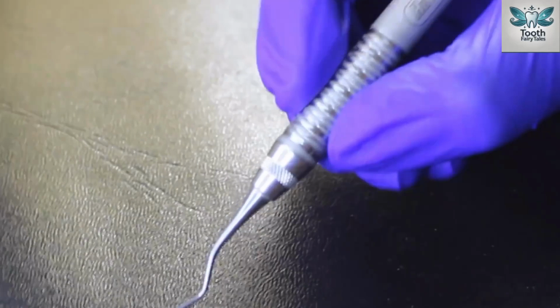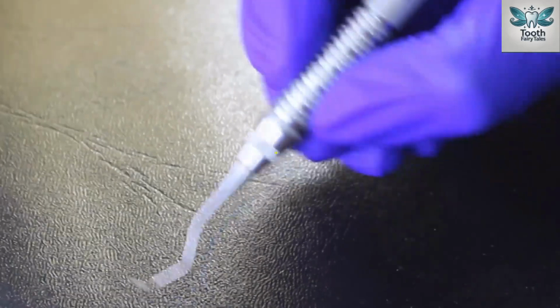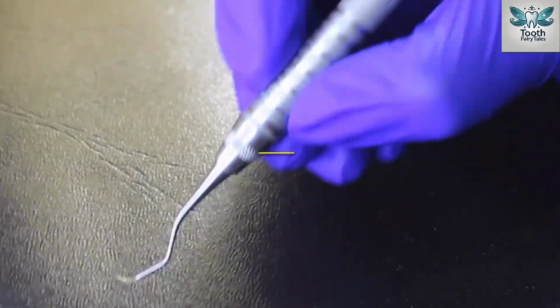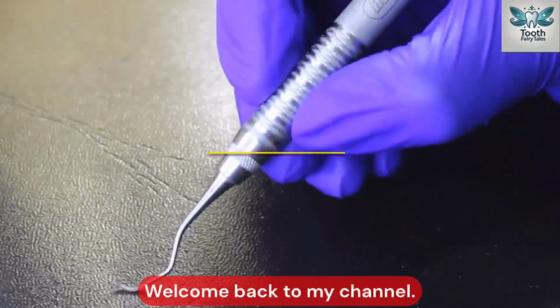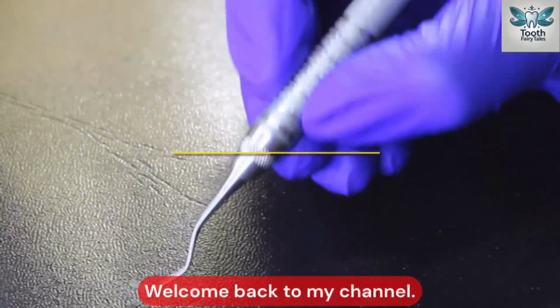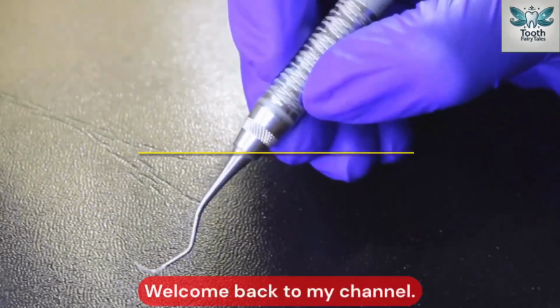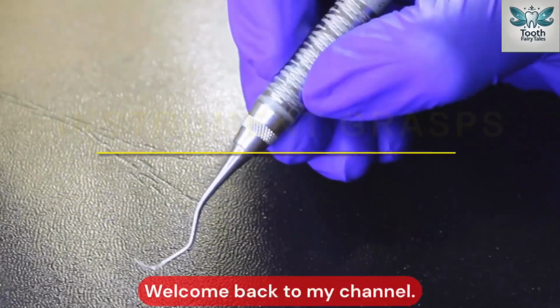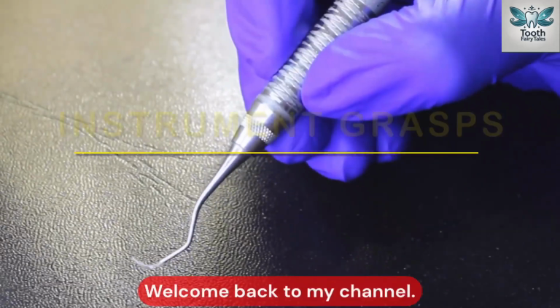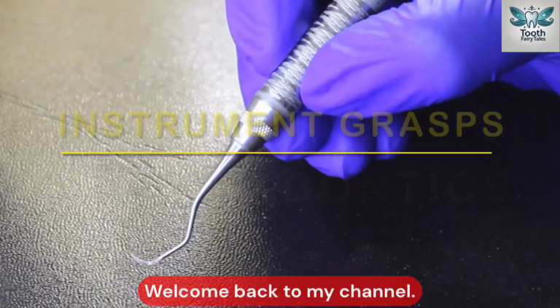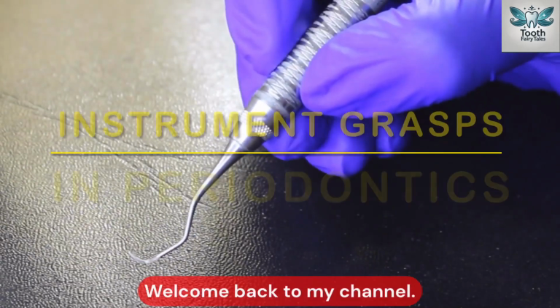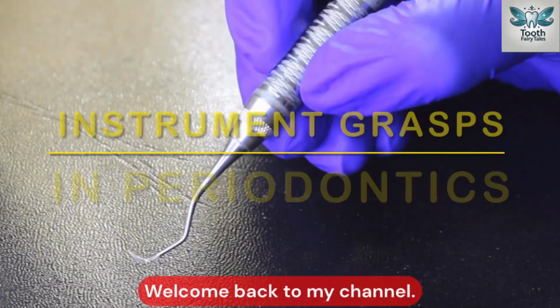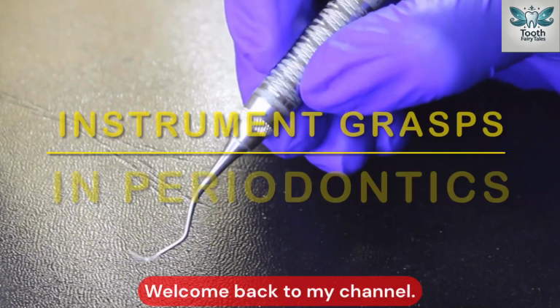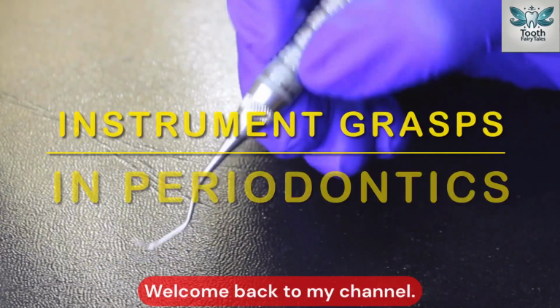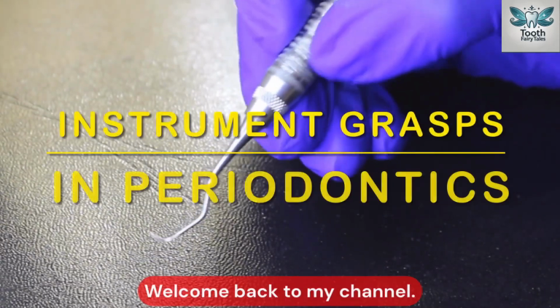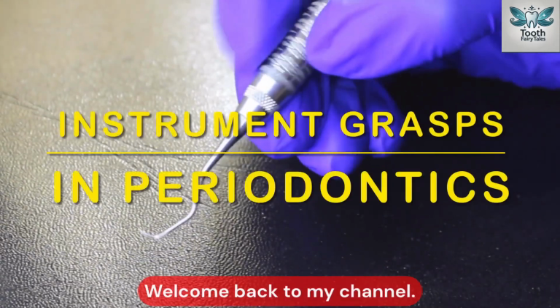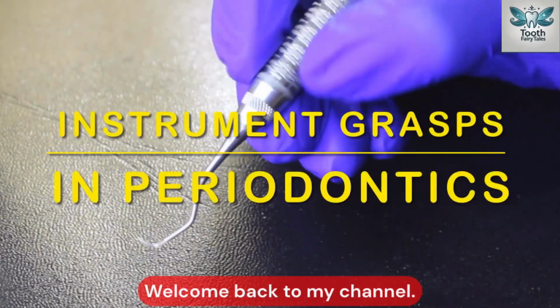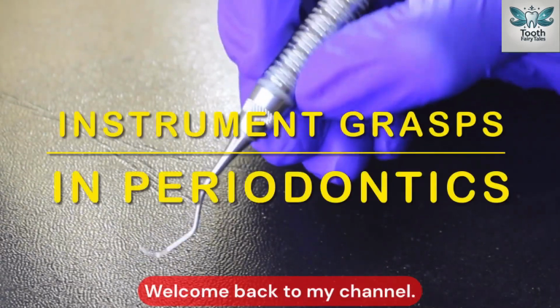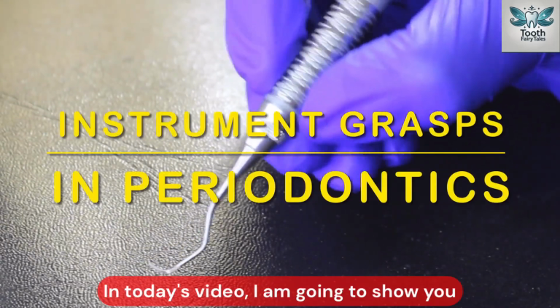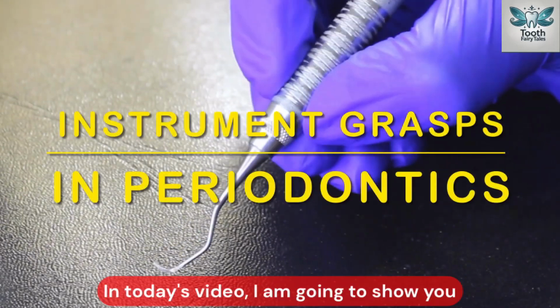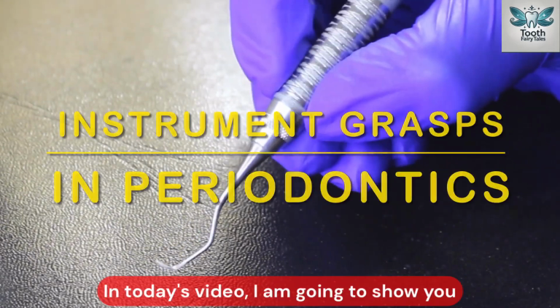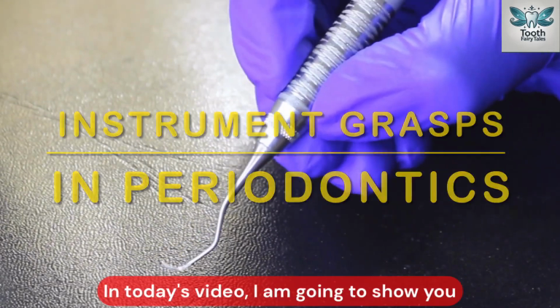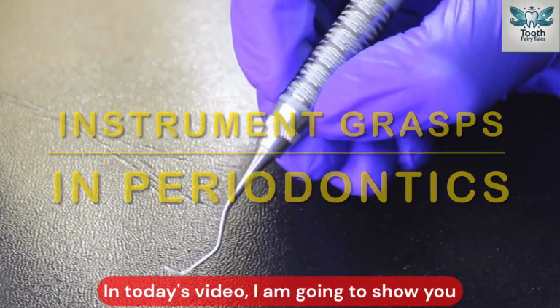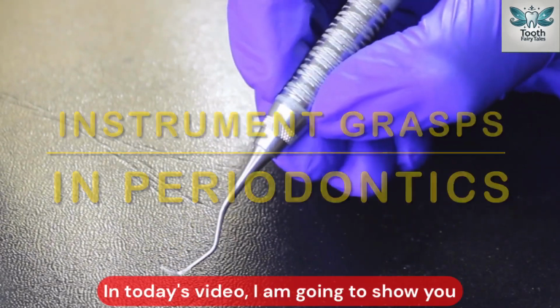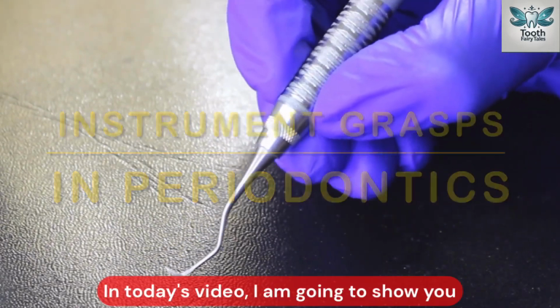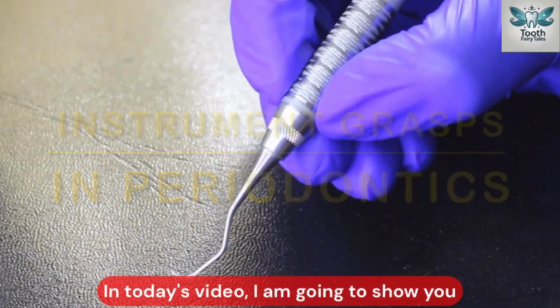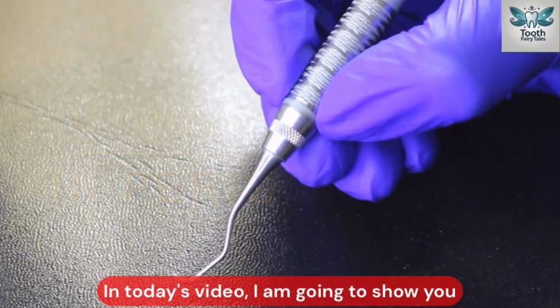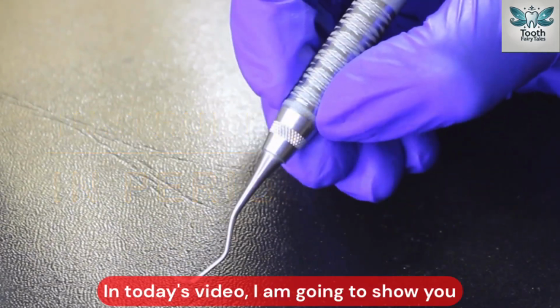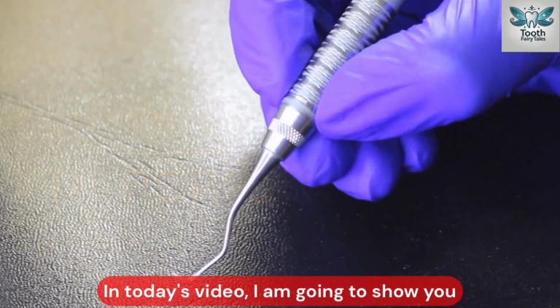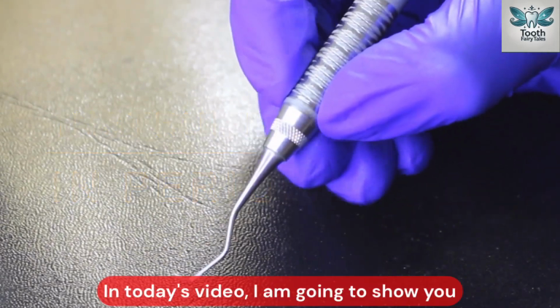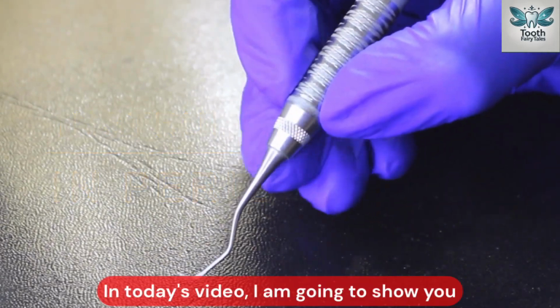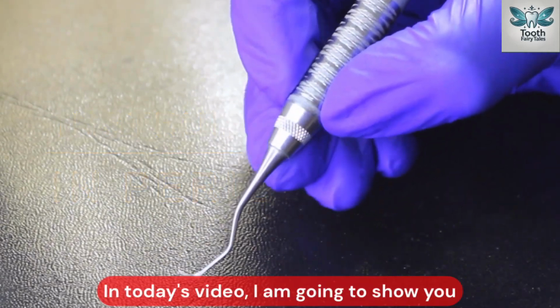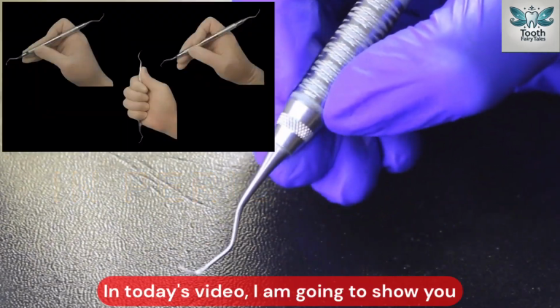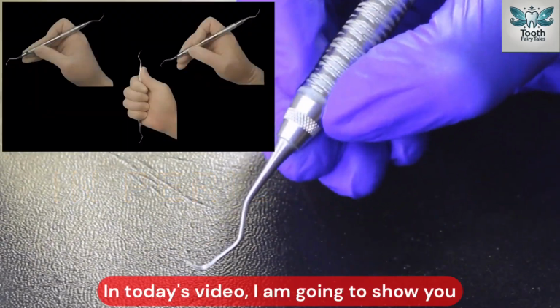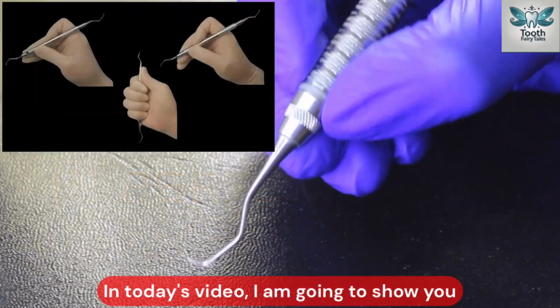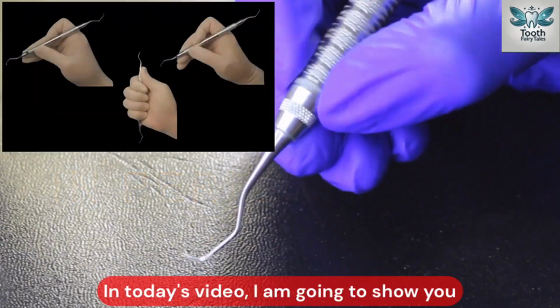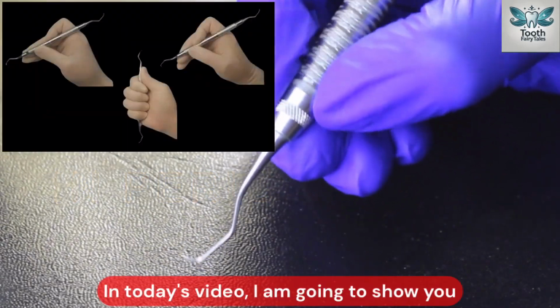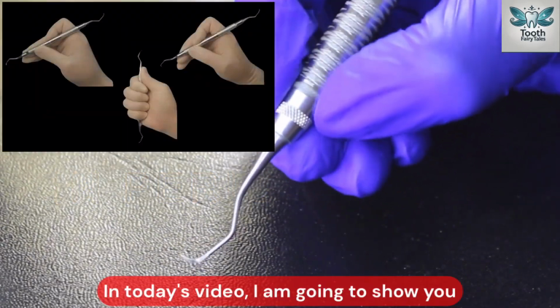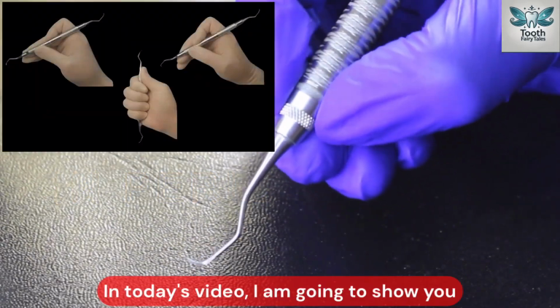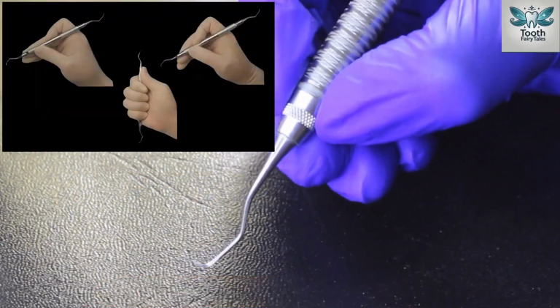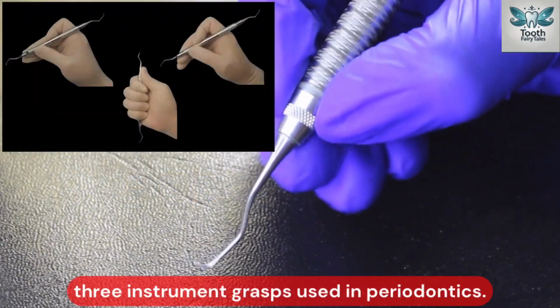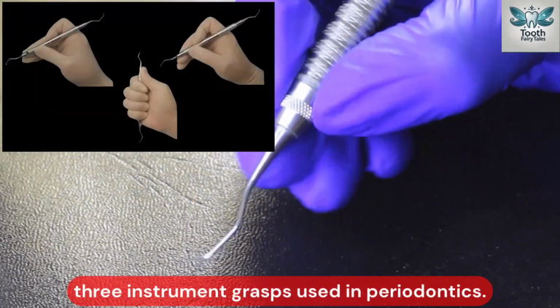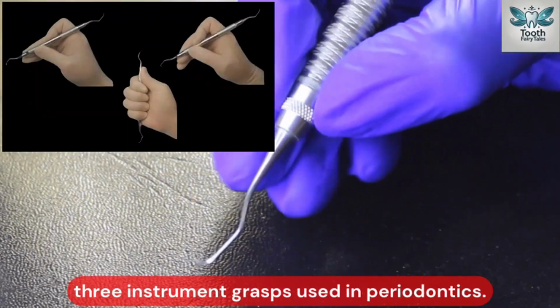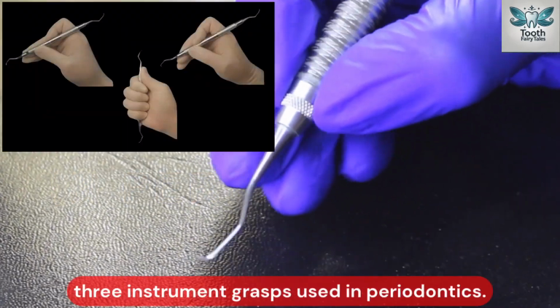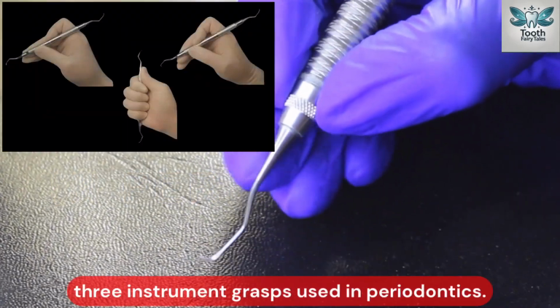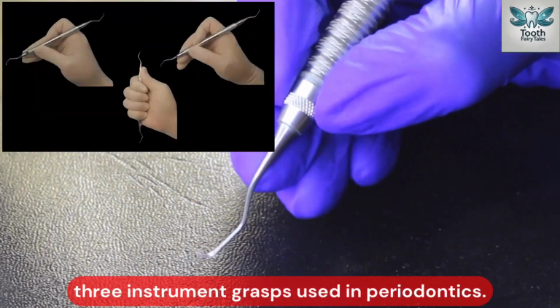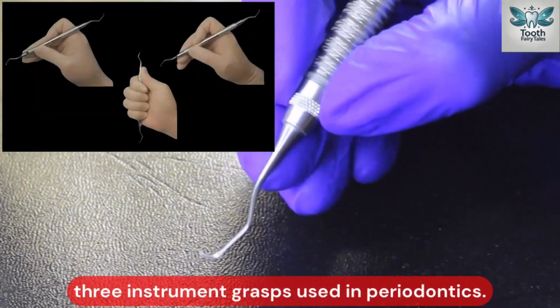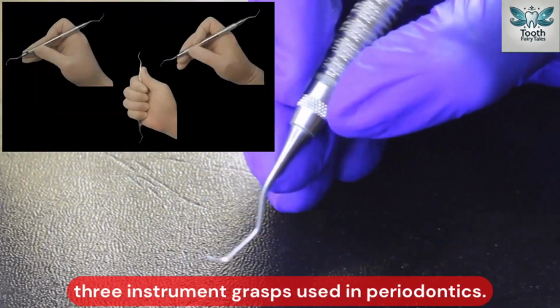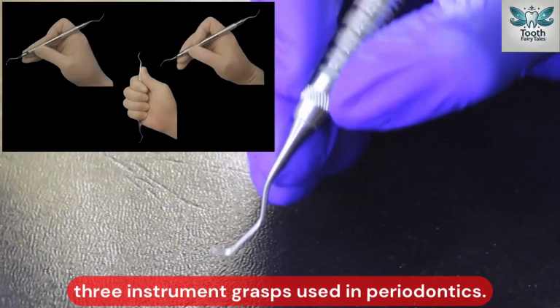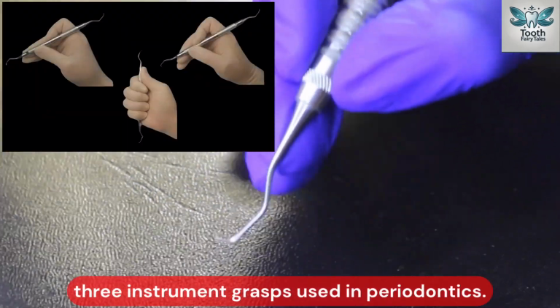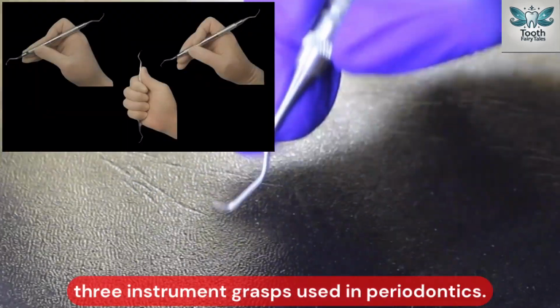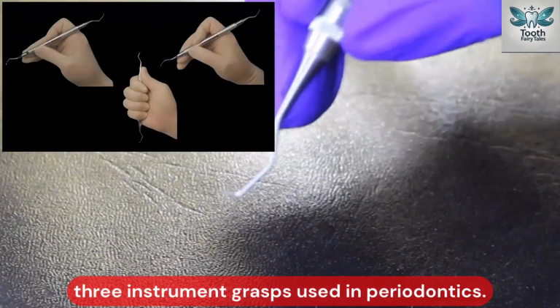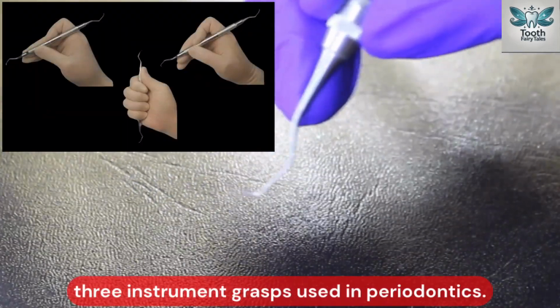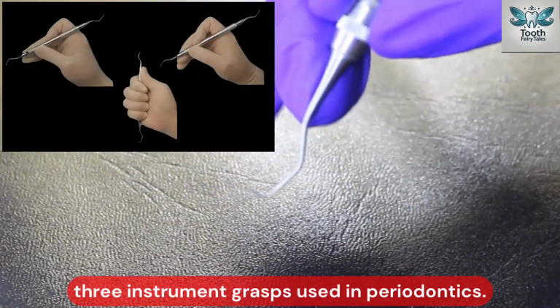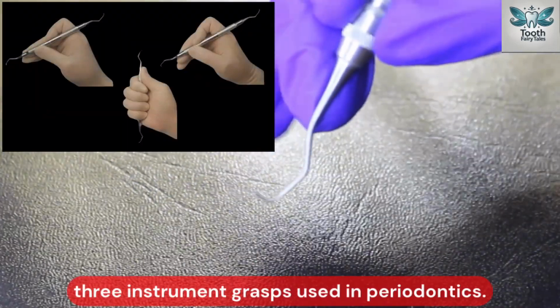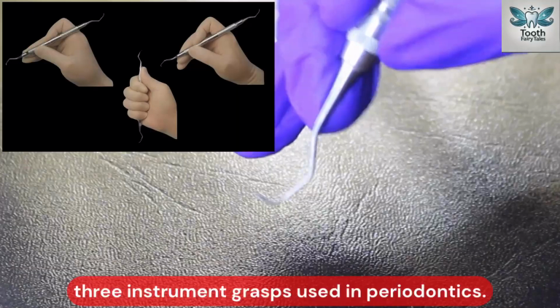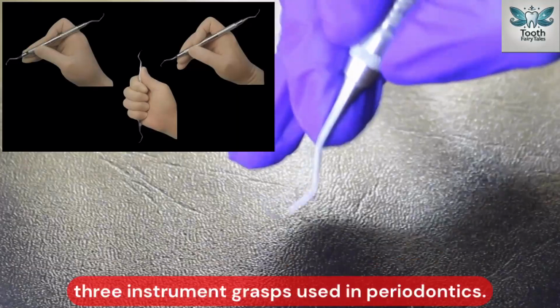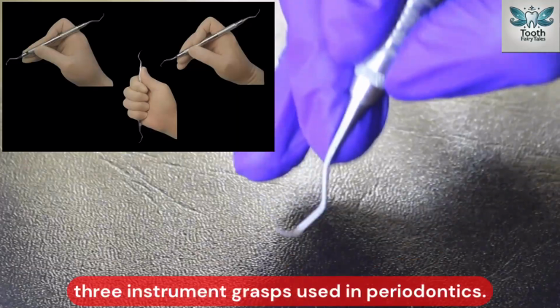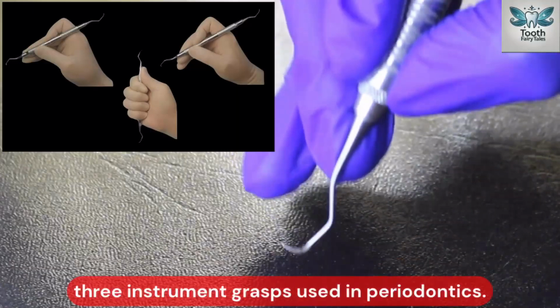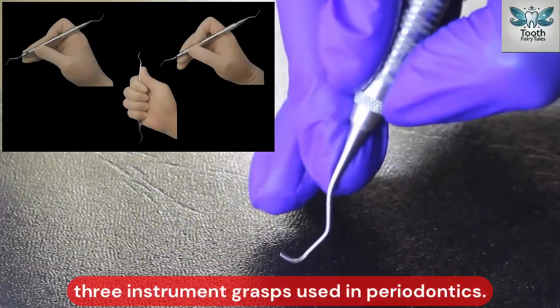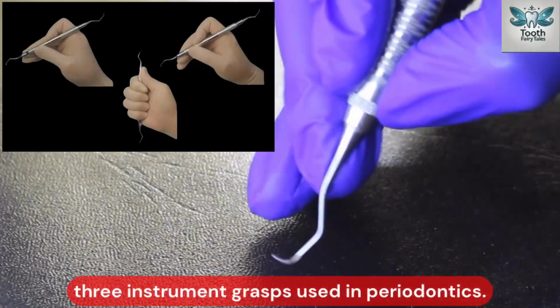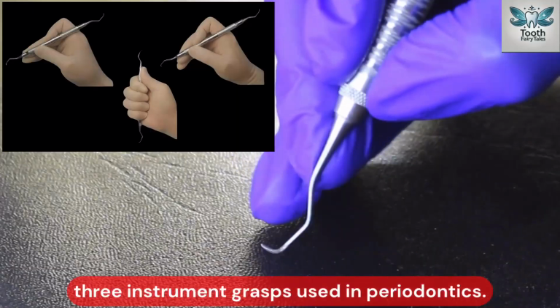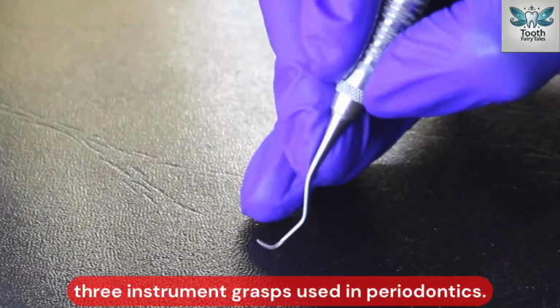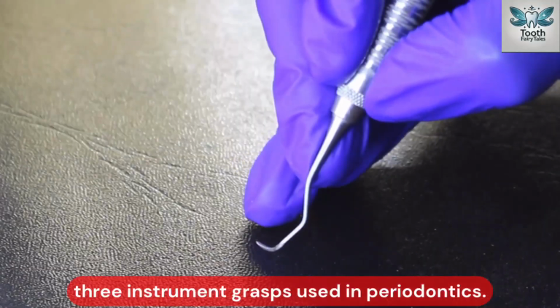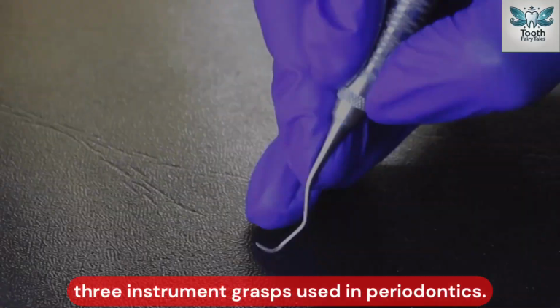Welcome back to my channel. In today's video, I am going to show you three instrument grasps used in periodontics.